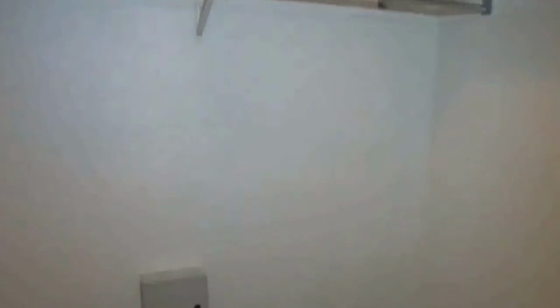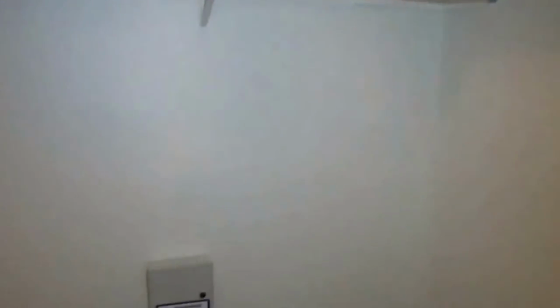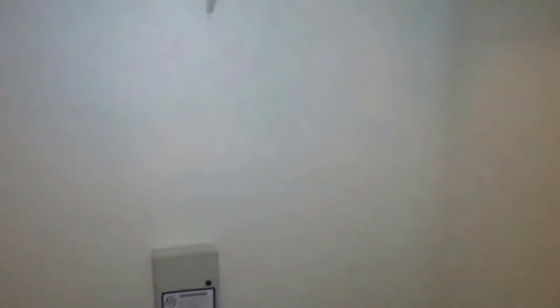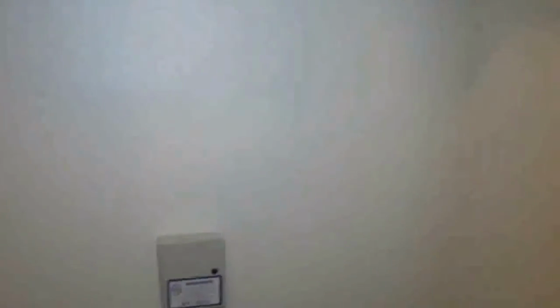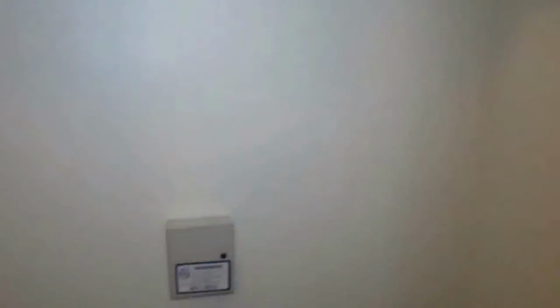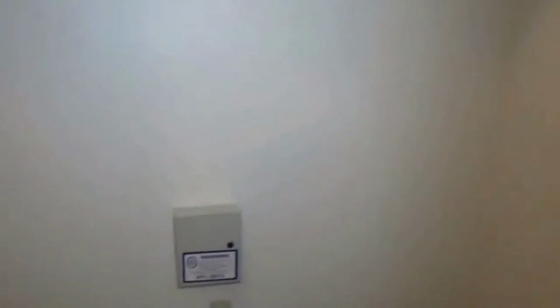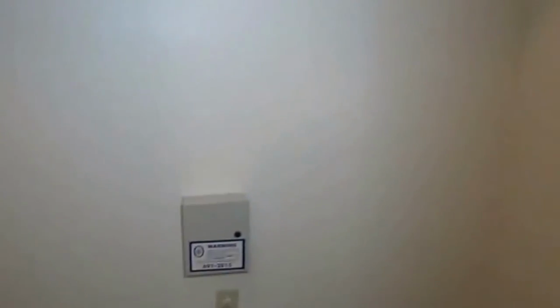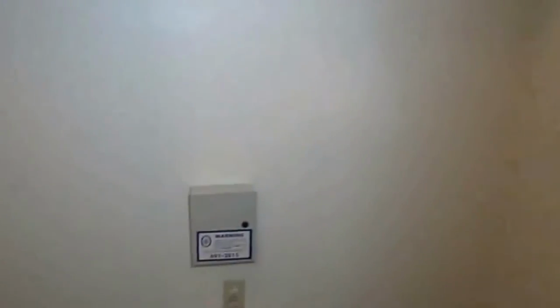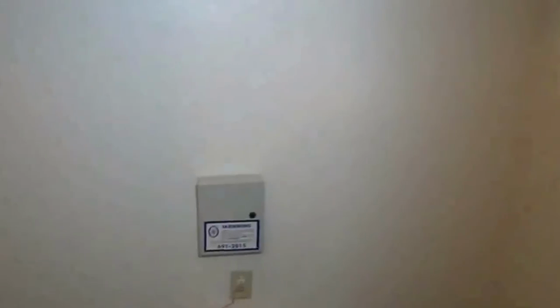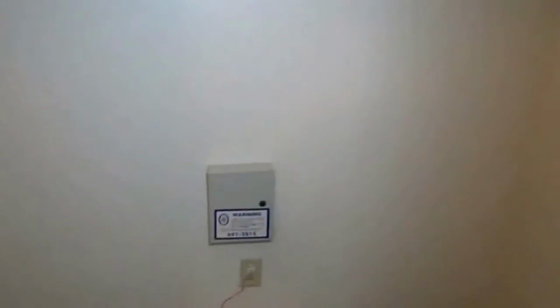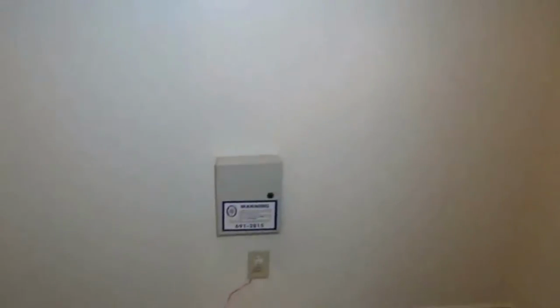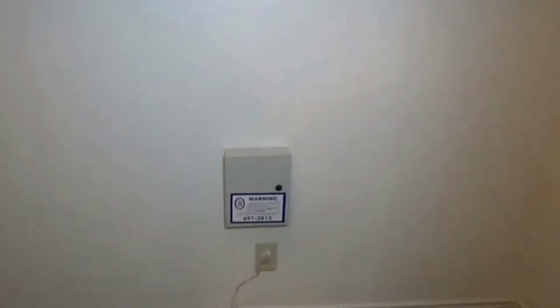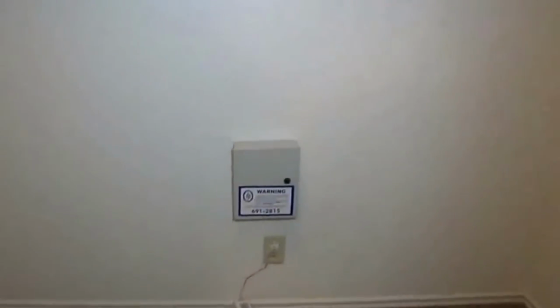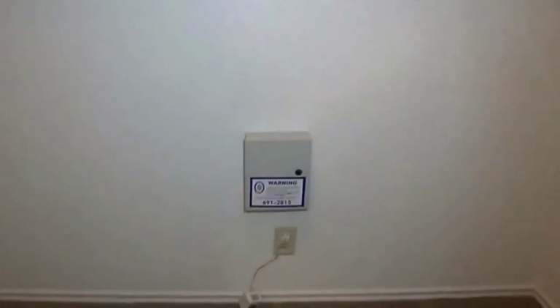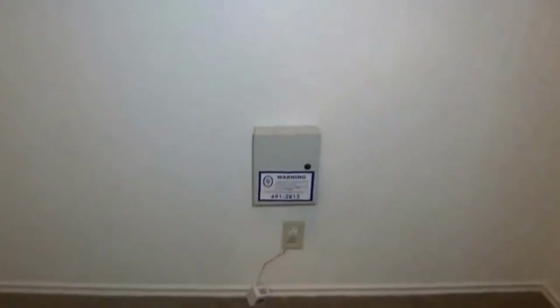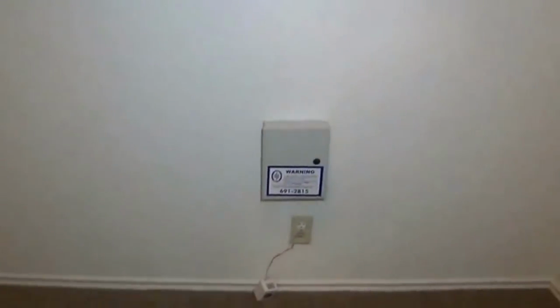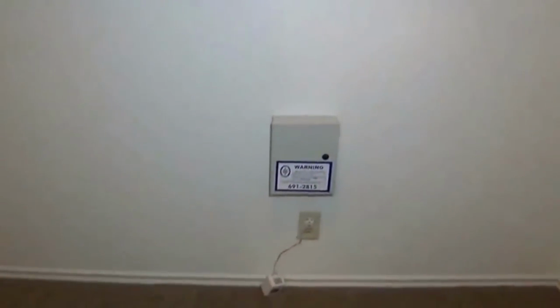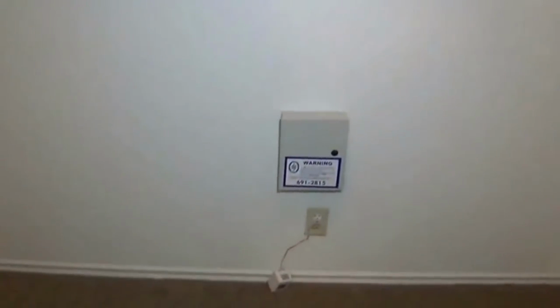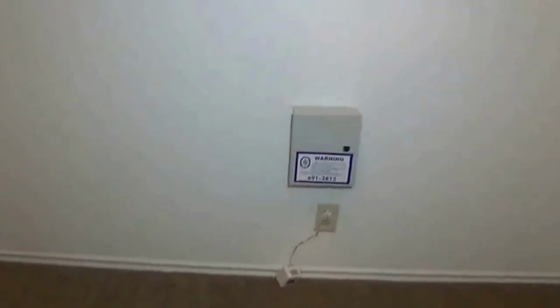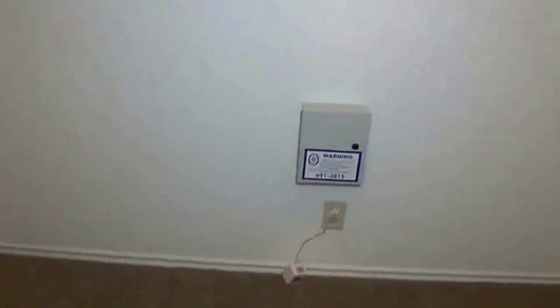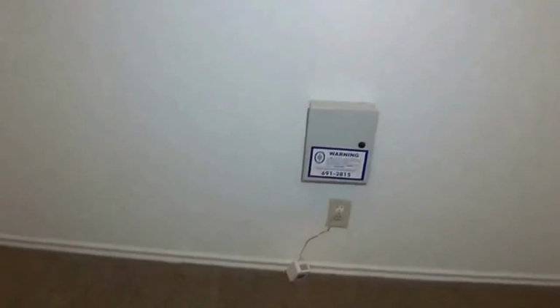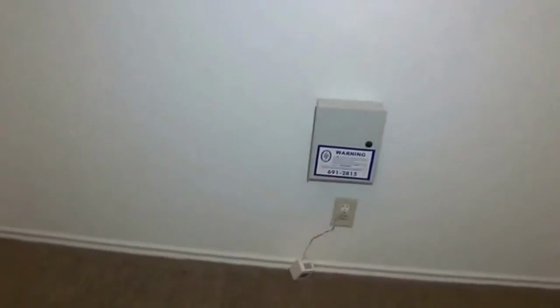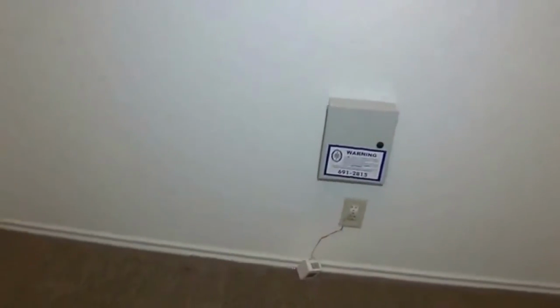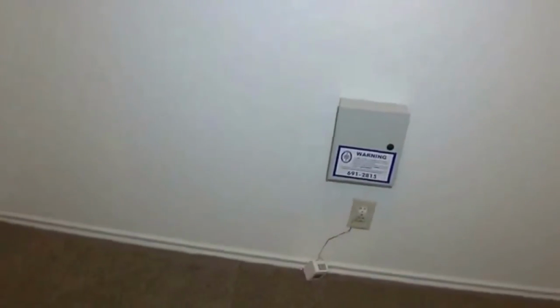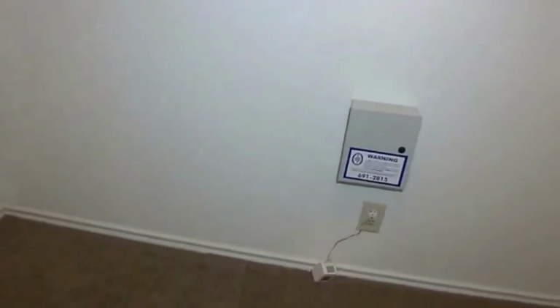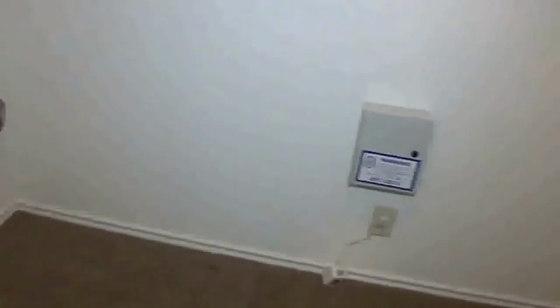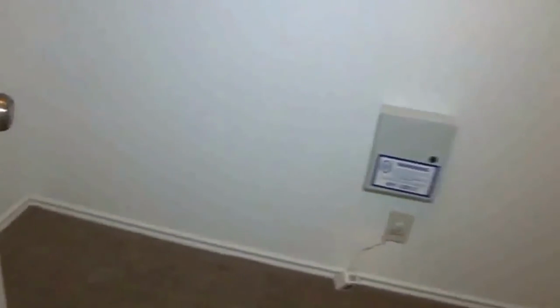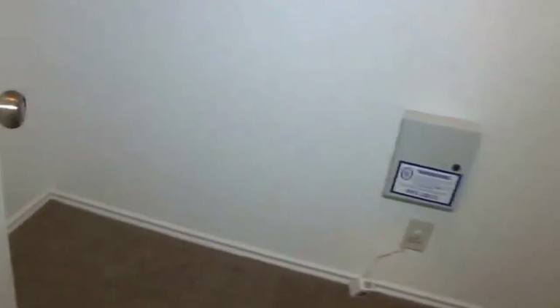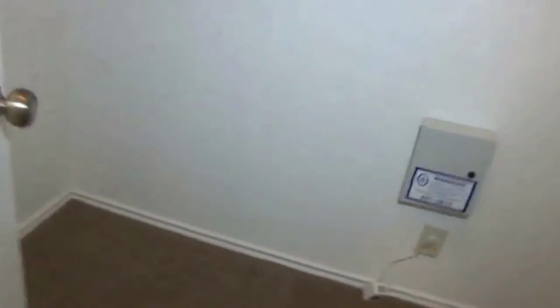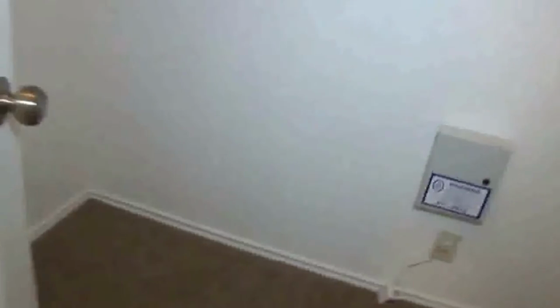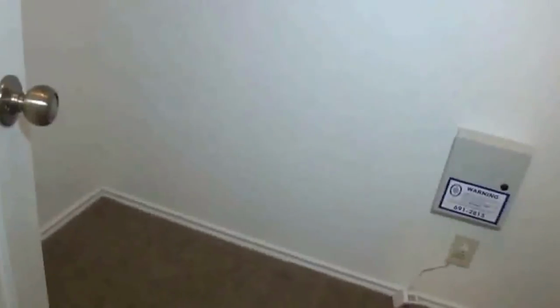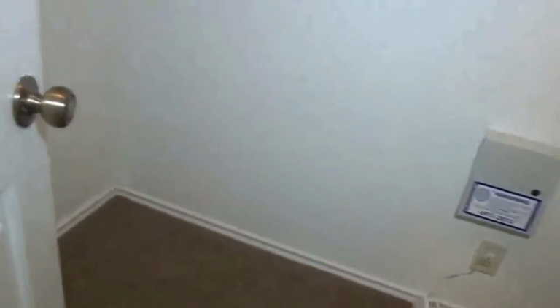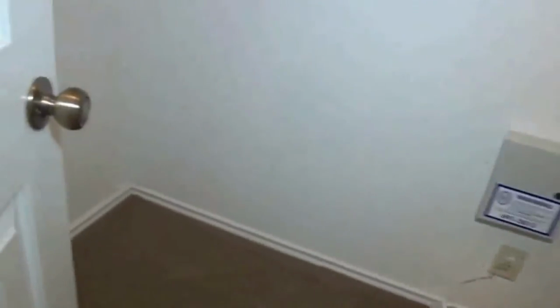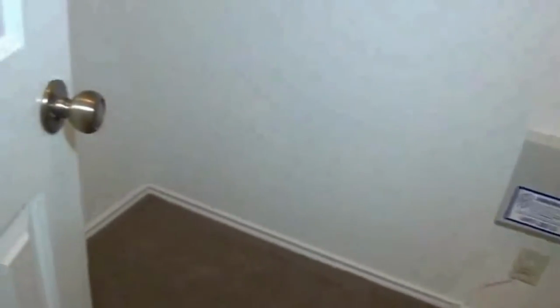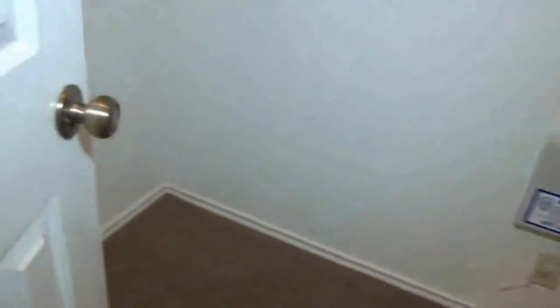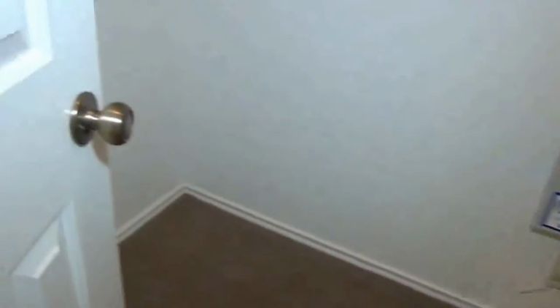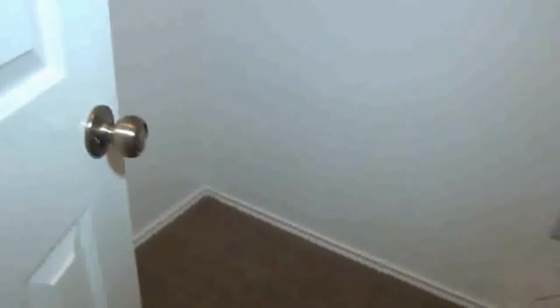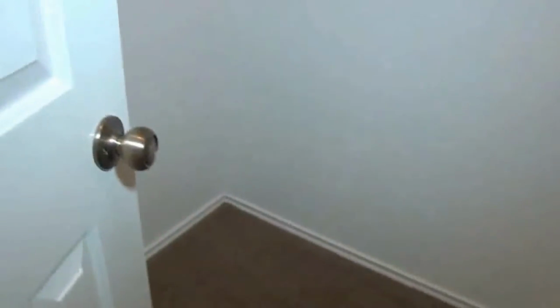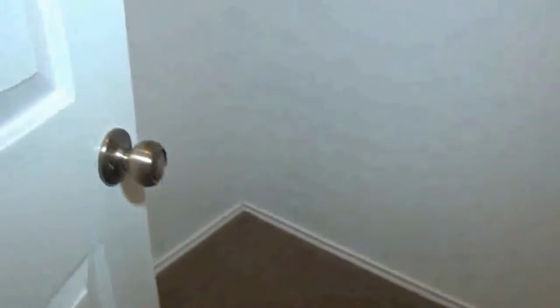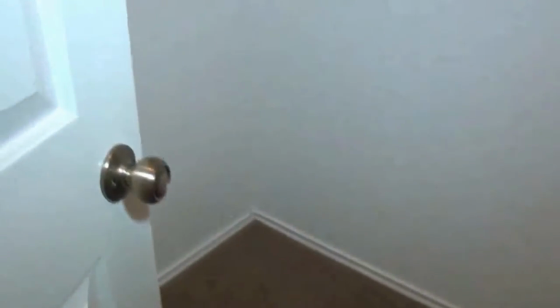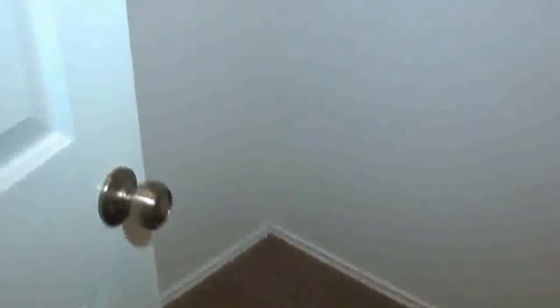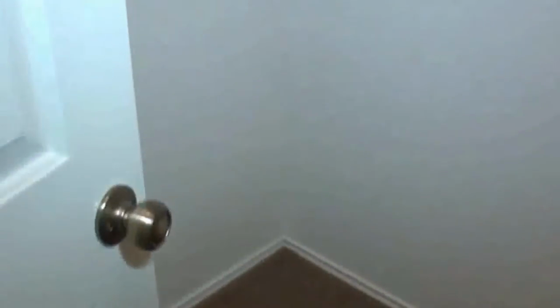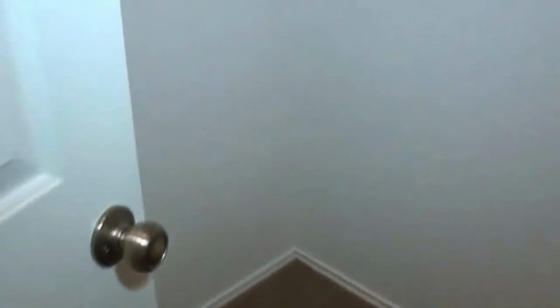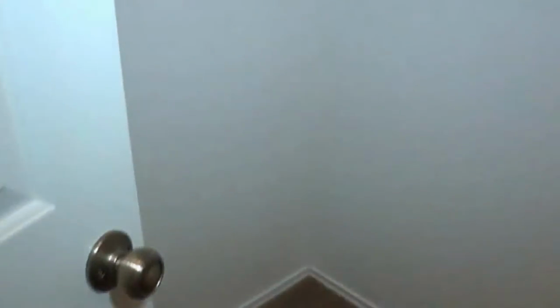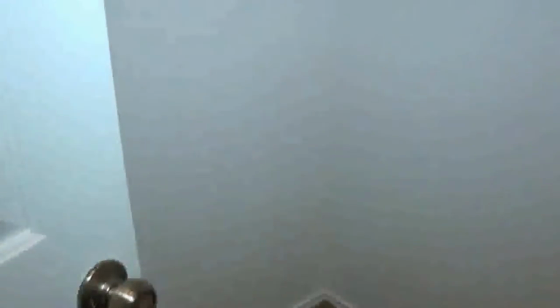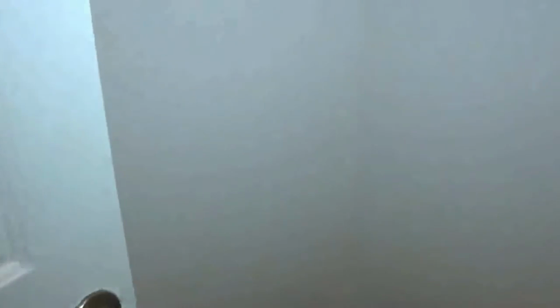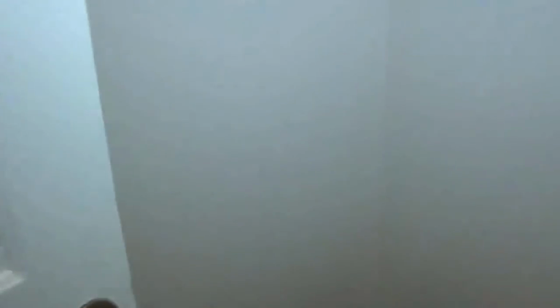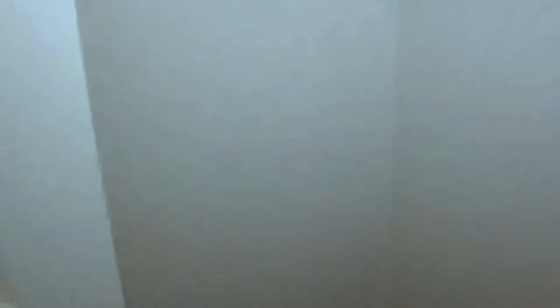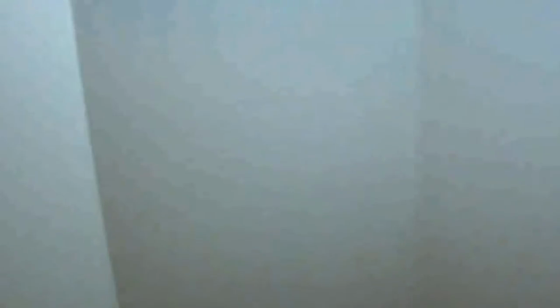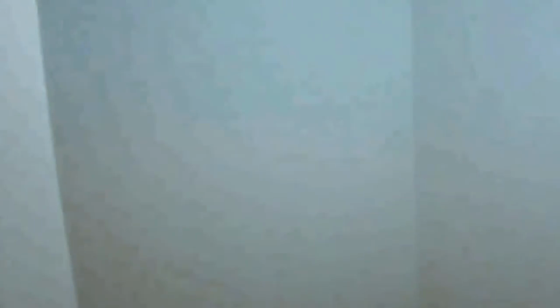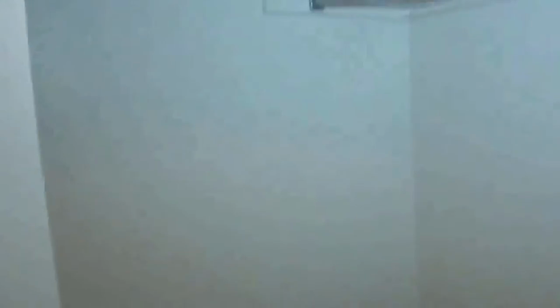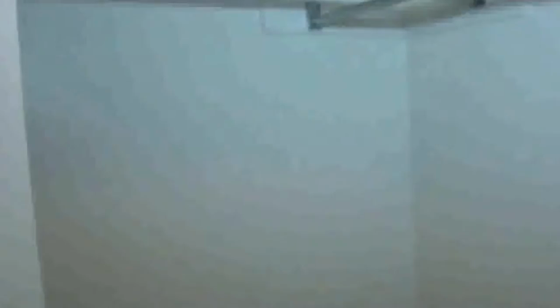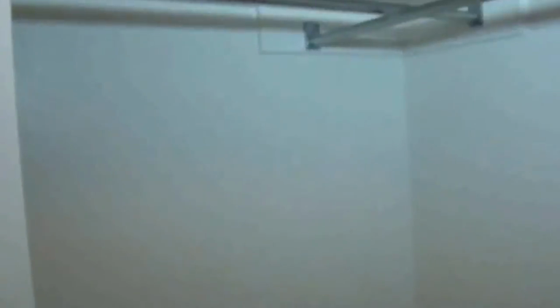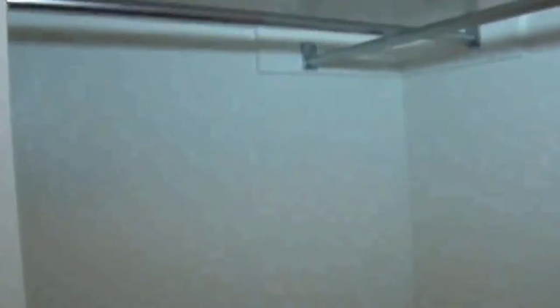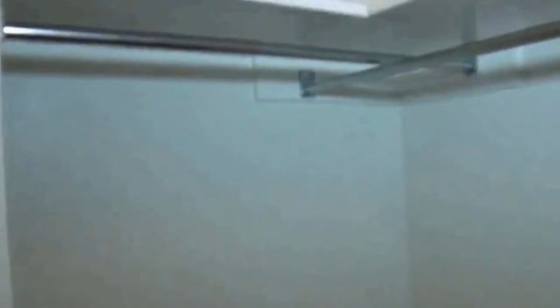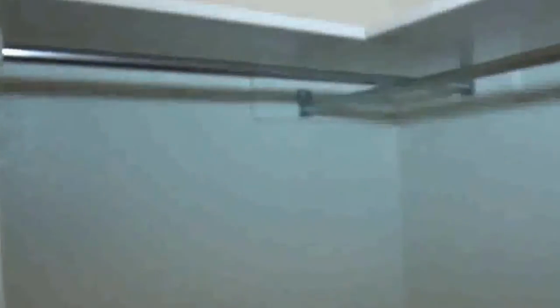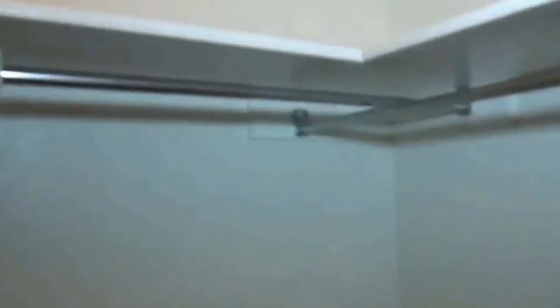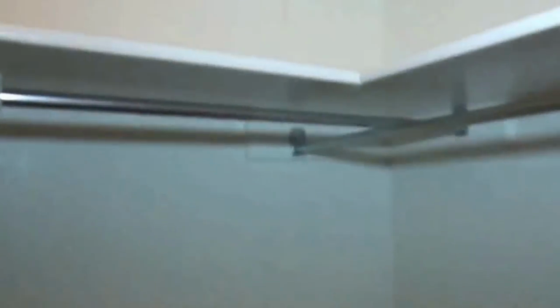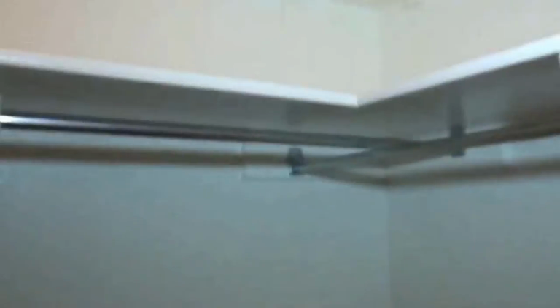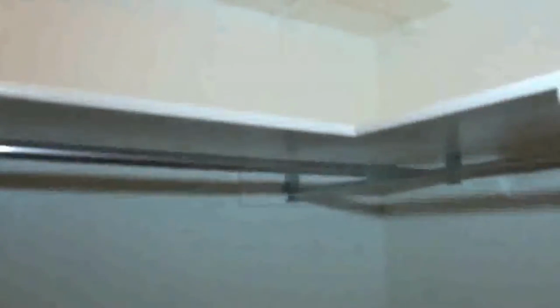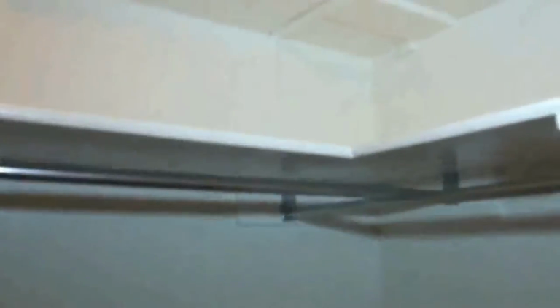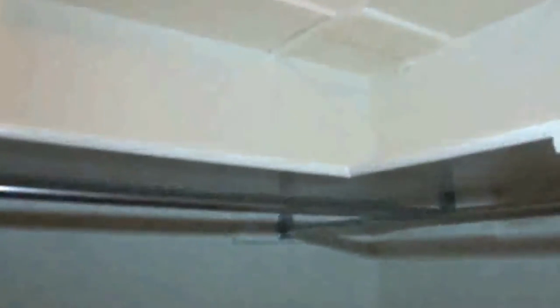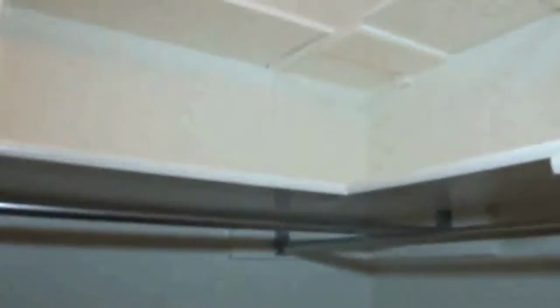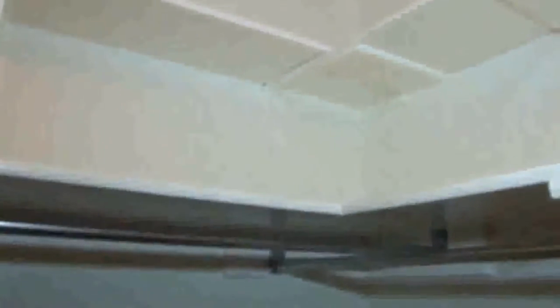It's also at least pre-wired for a security system. Not sure whether it's fully installed at this point, but it is pre-wired.